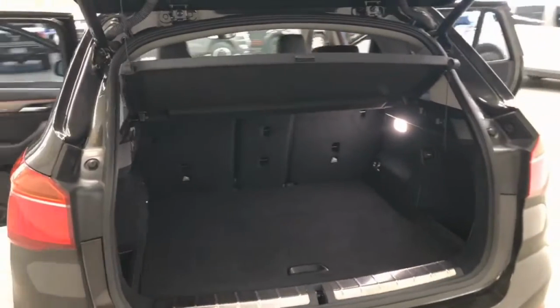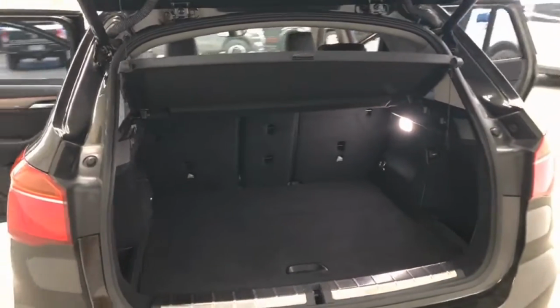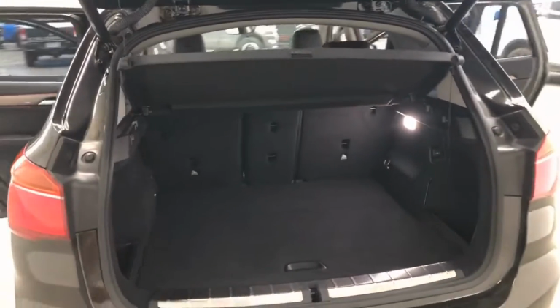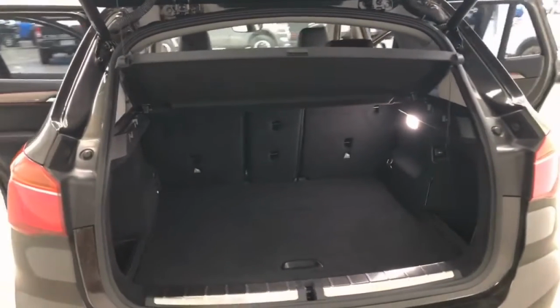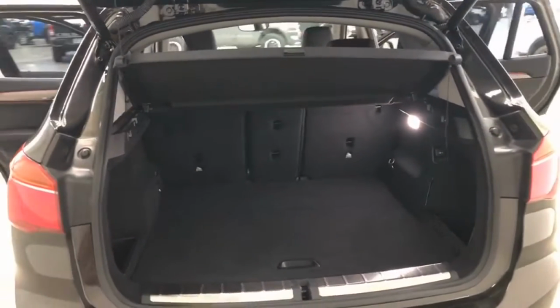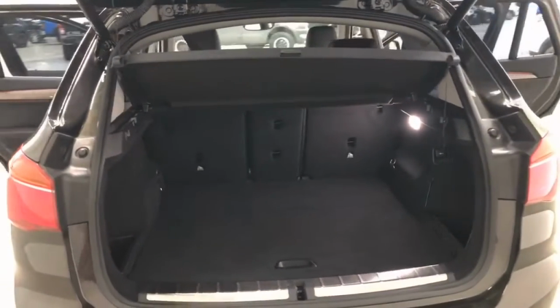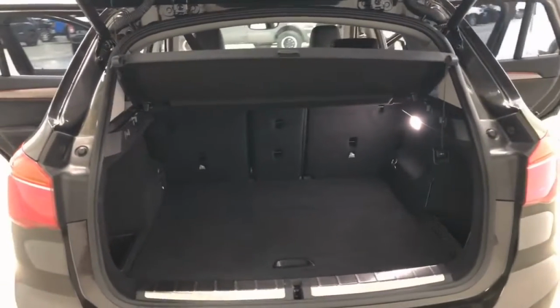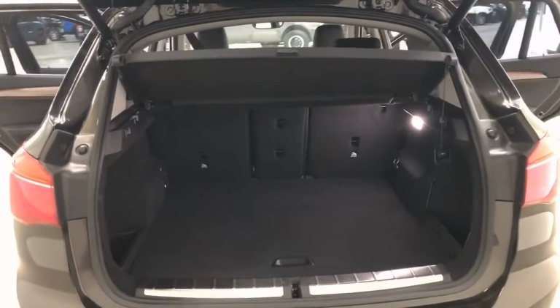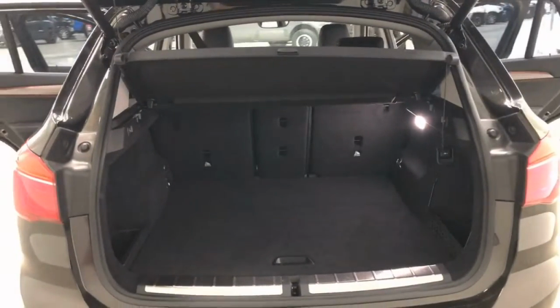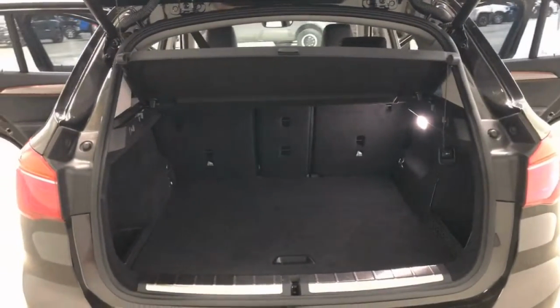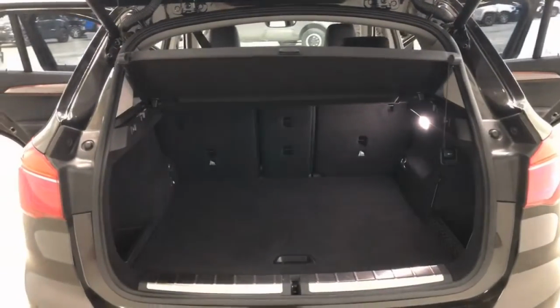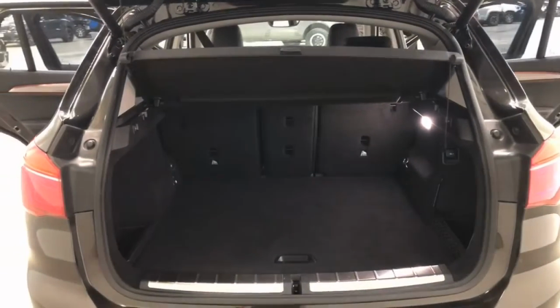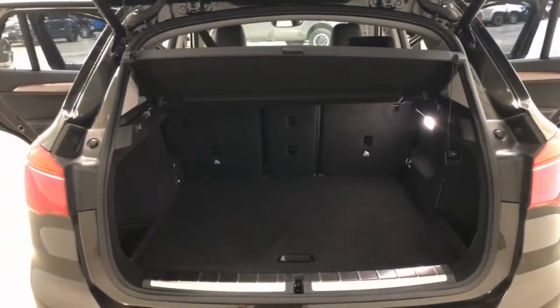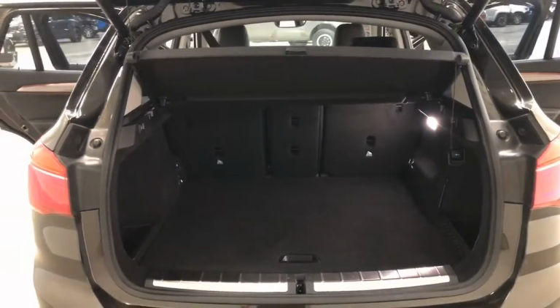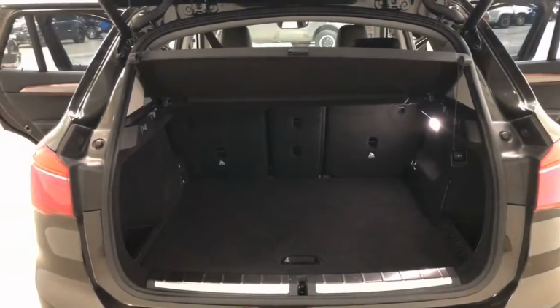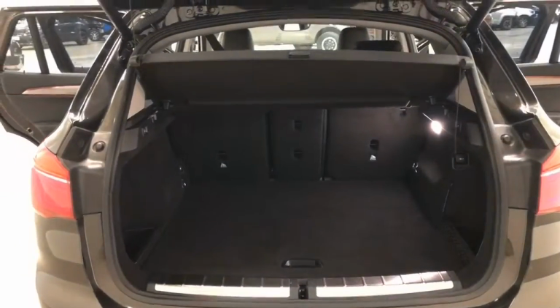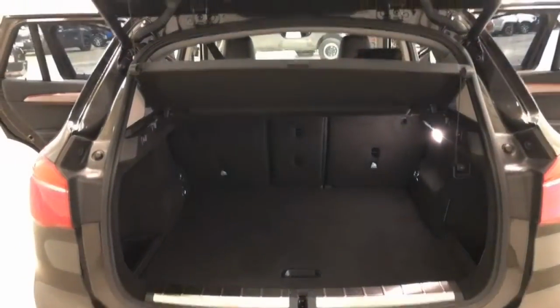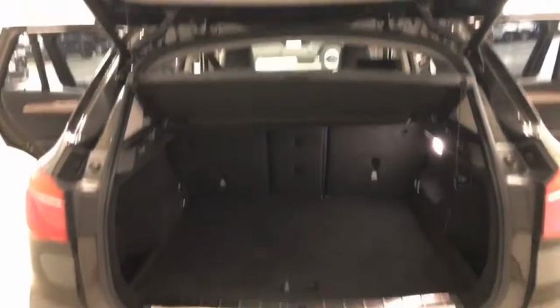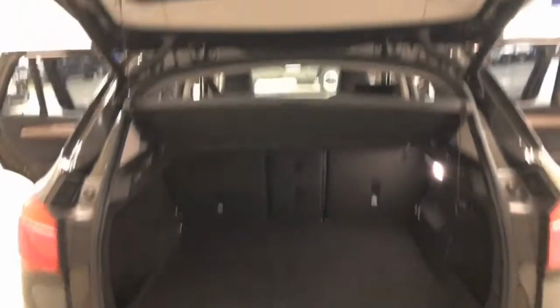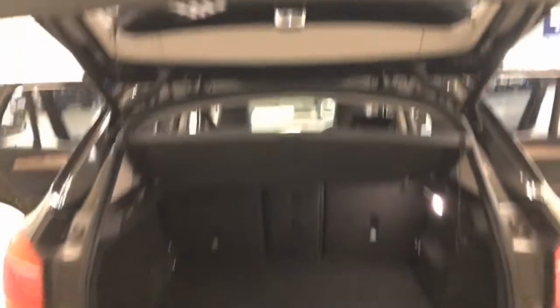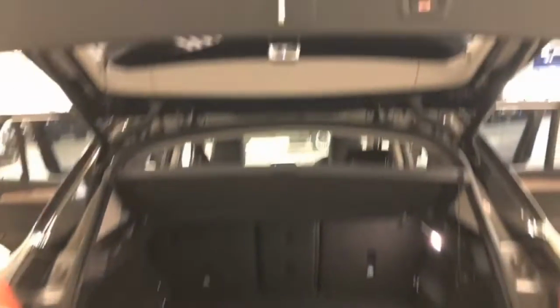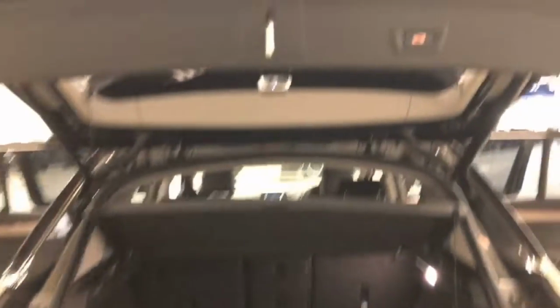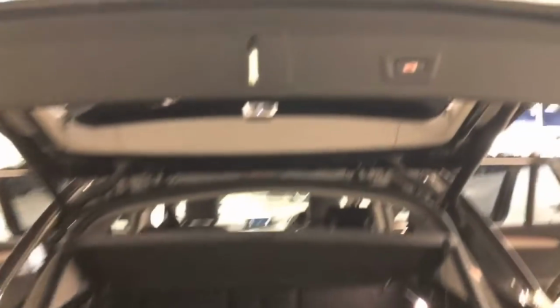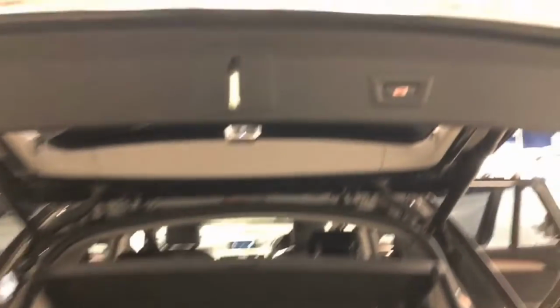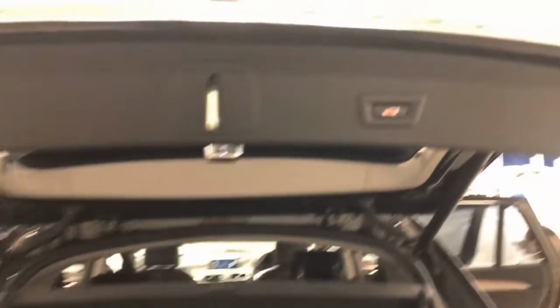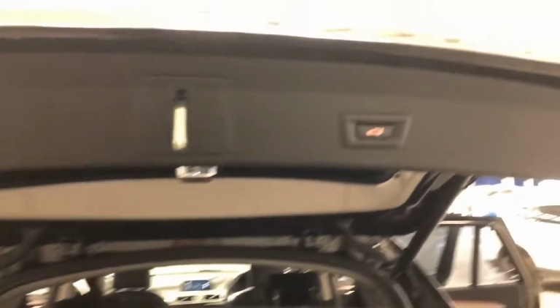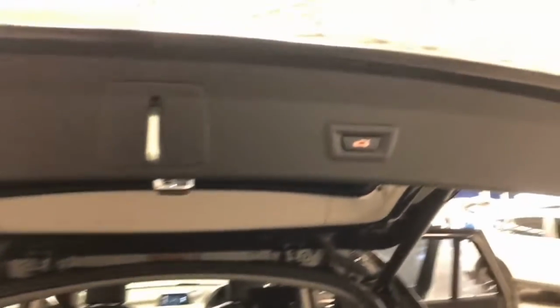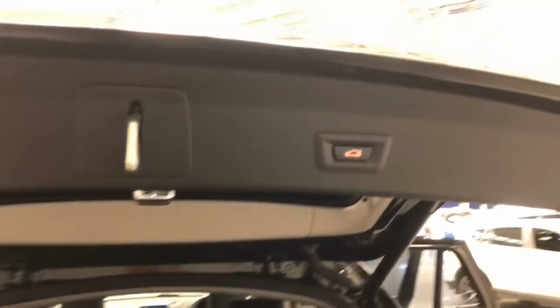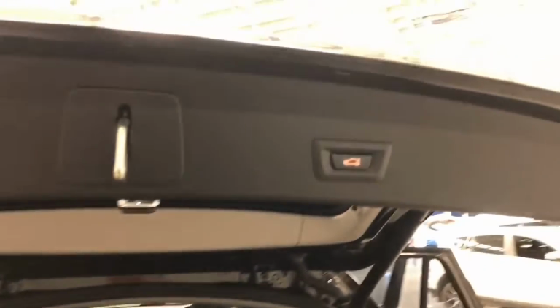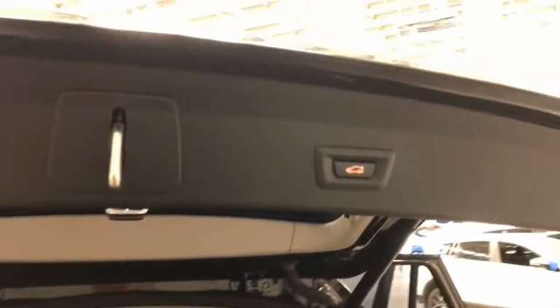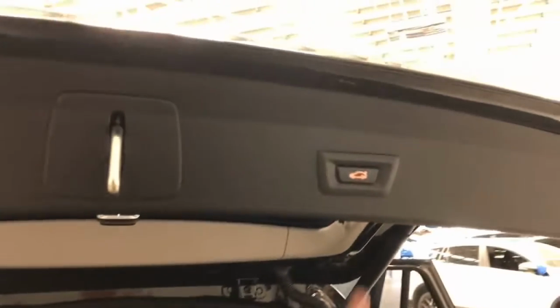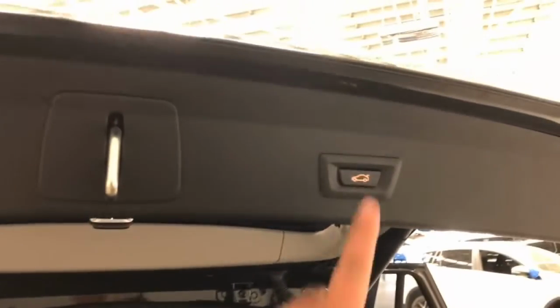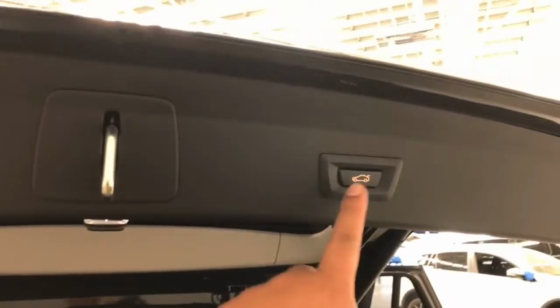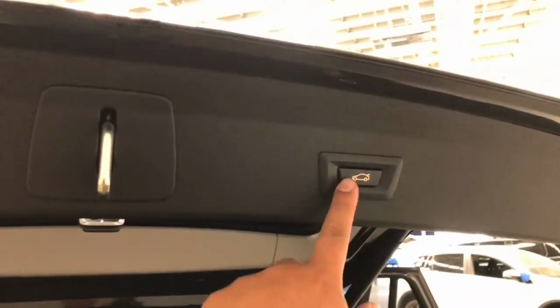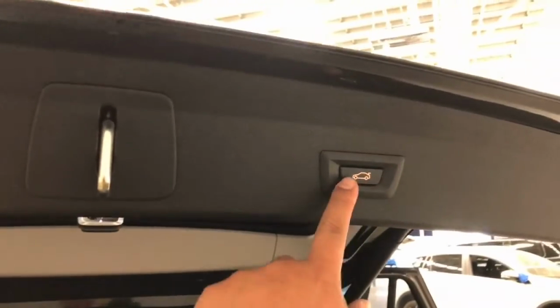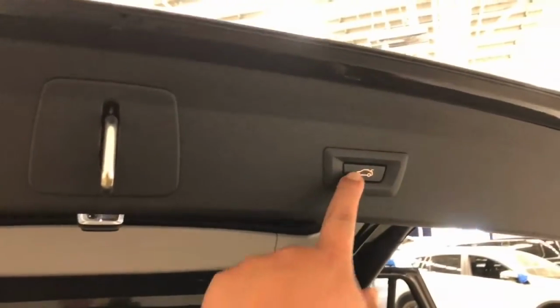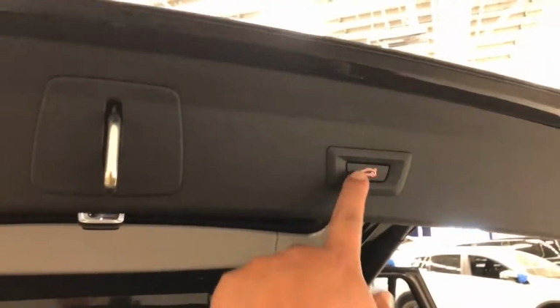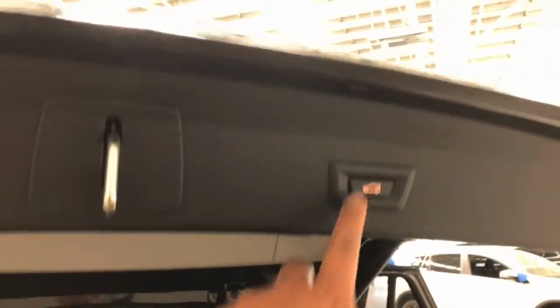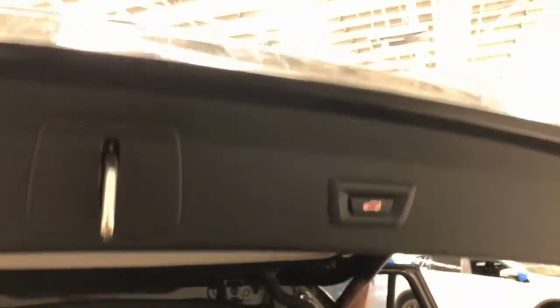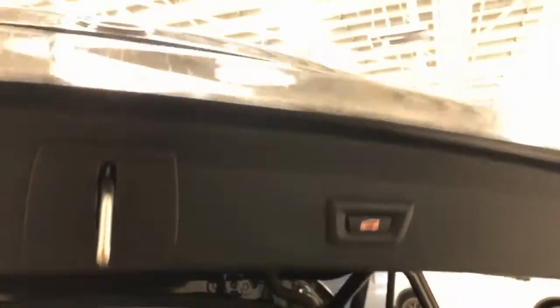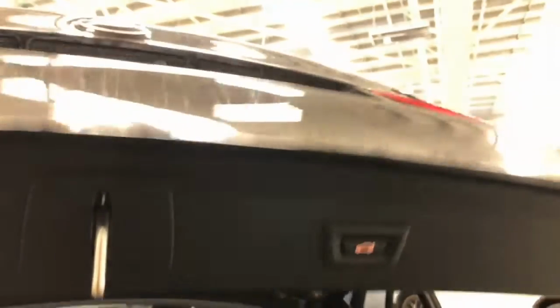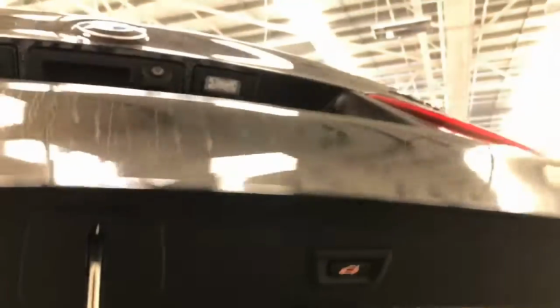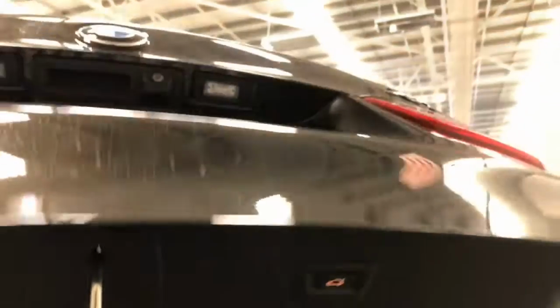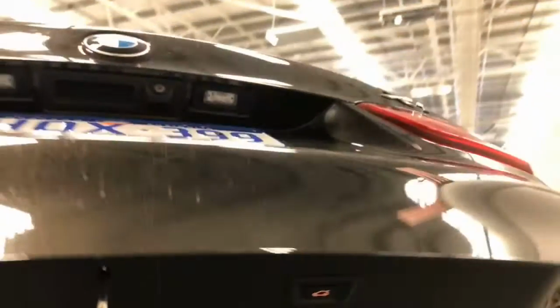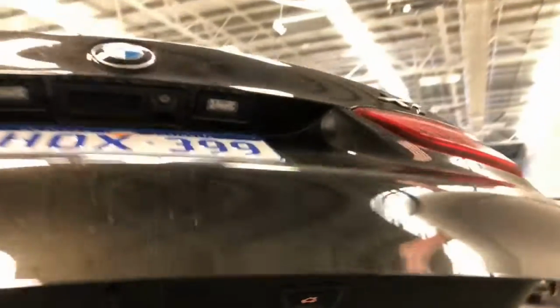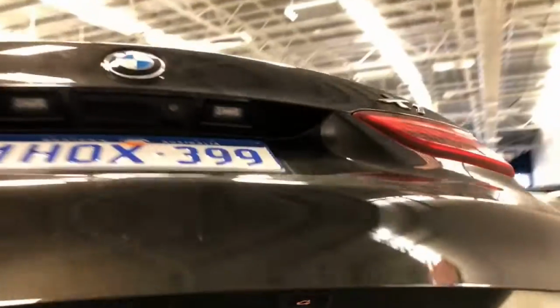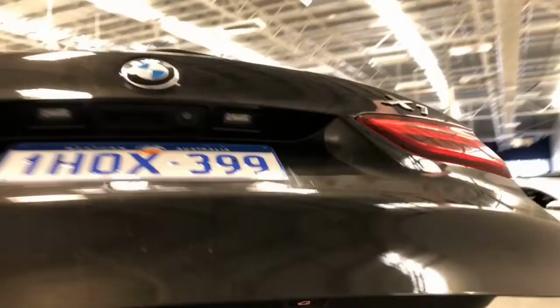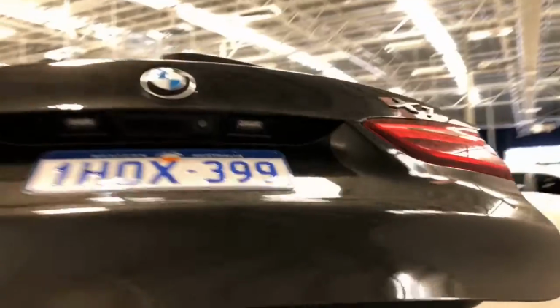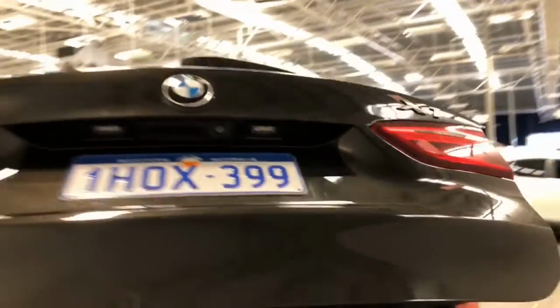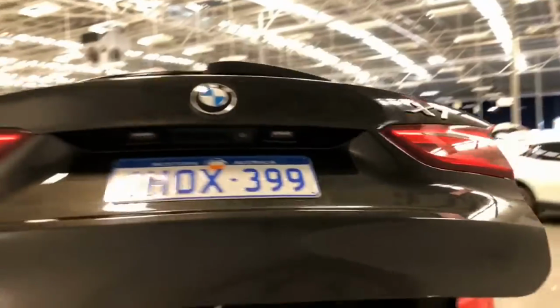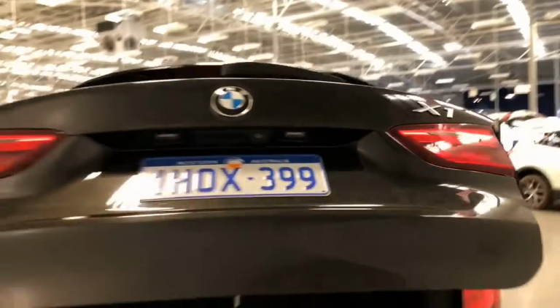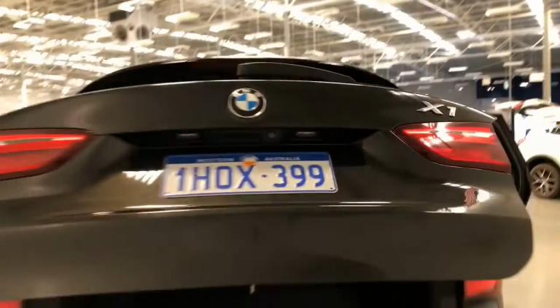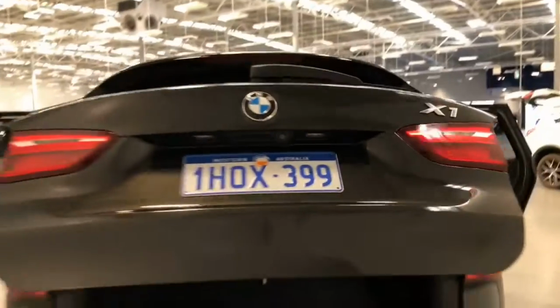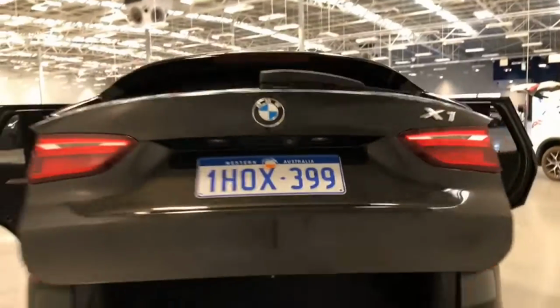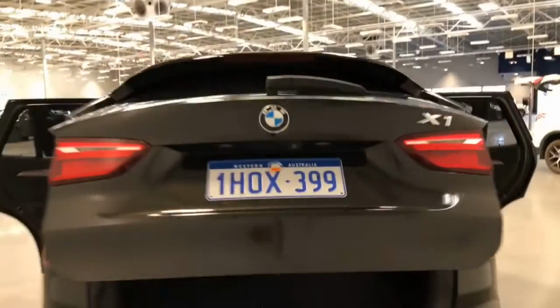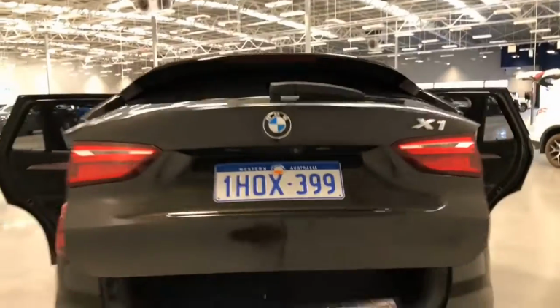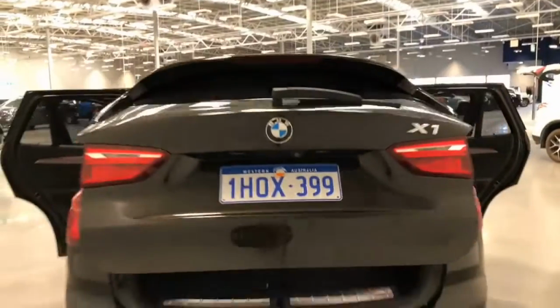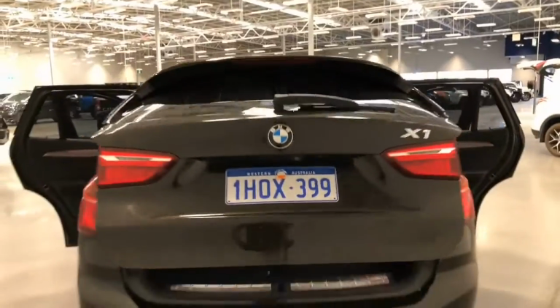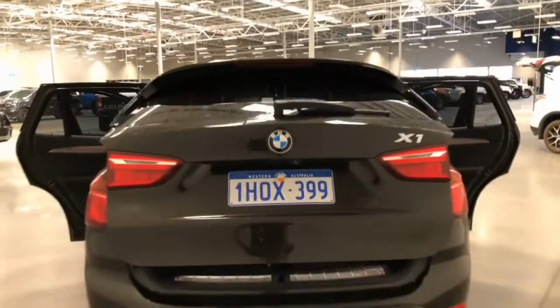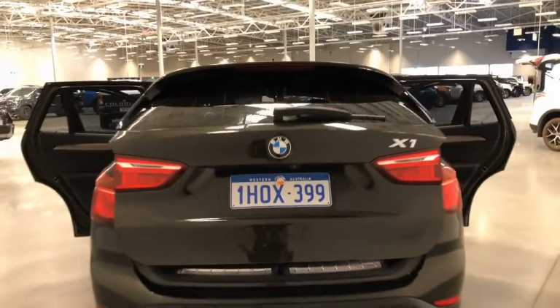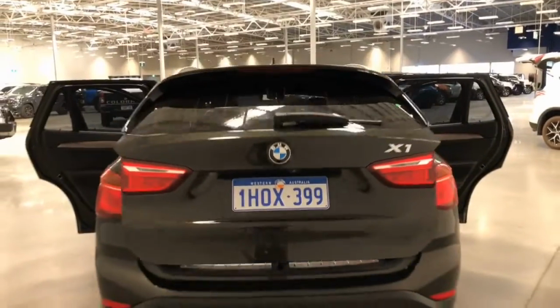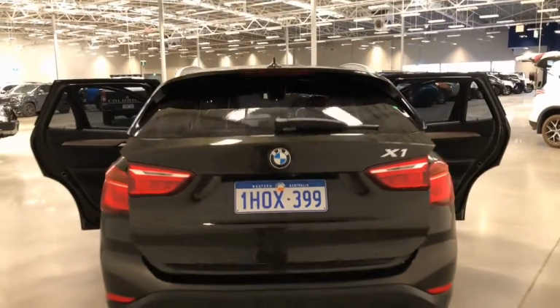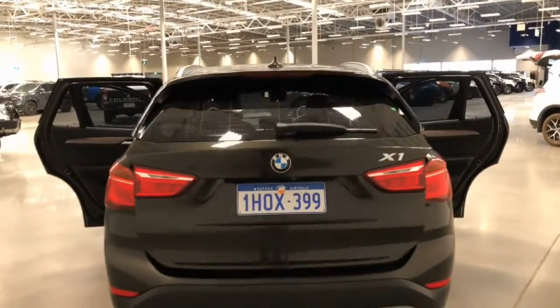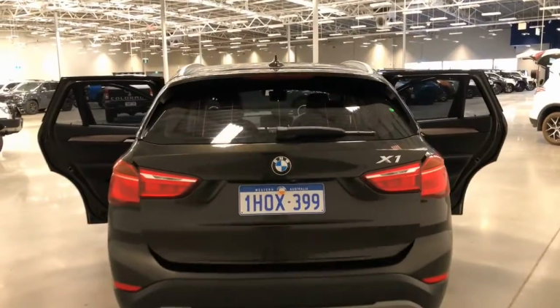It requires a service every 12 months or 25,000 kilometers, whichever comes first.